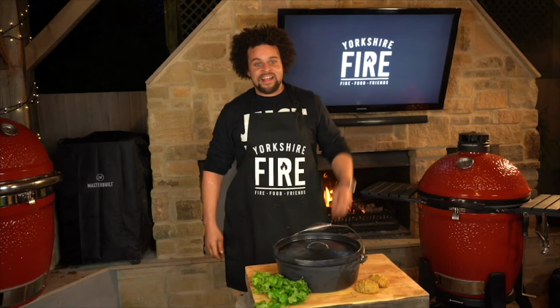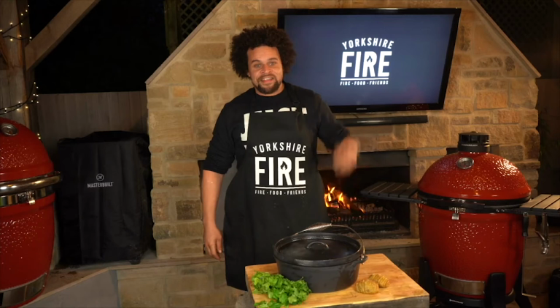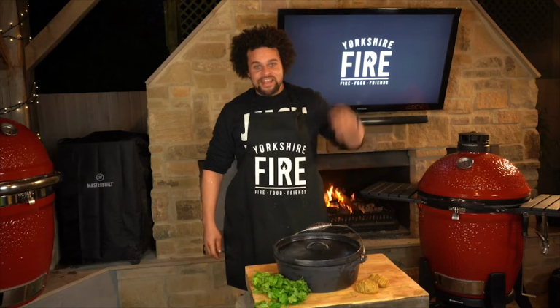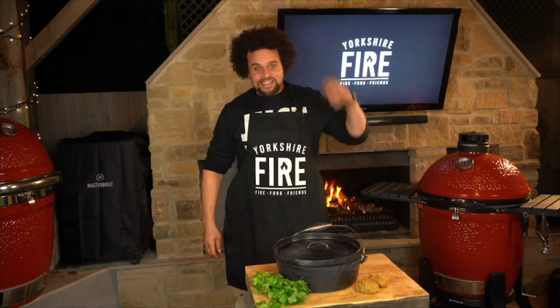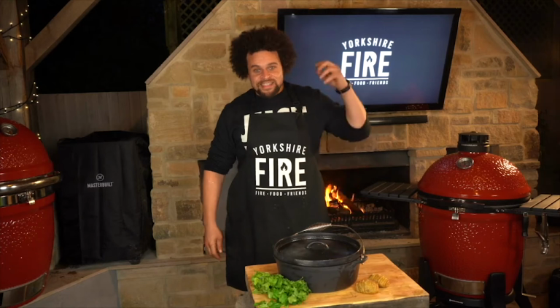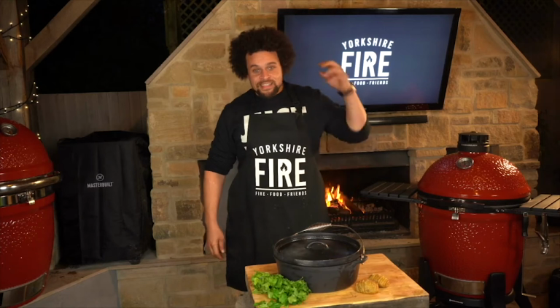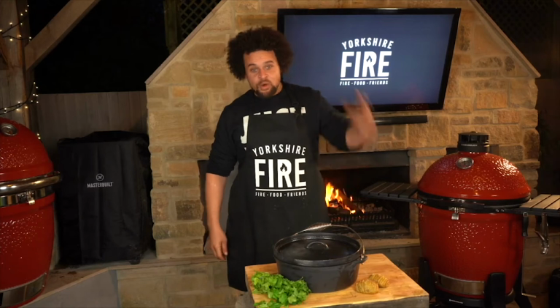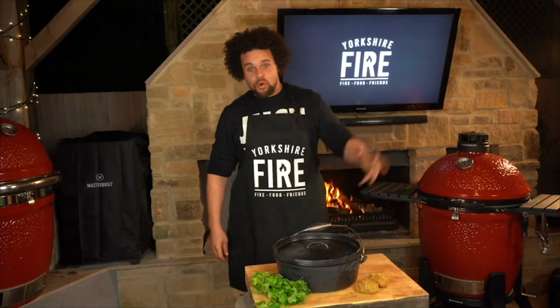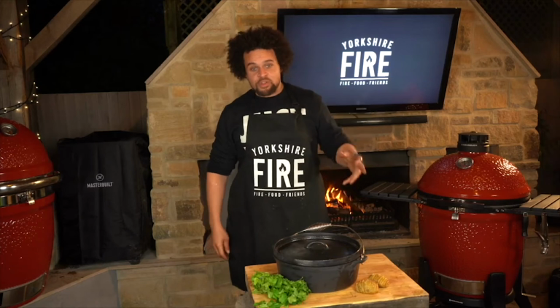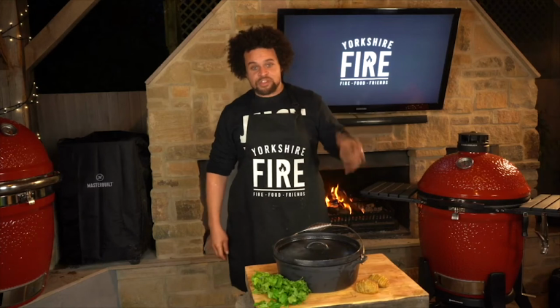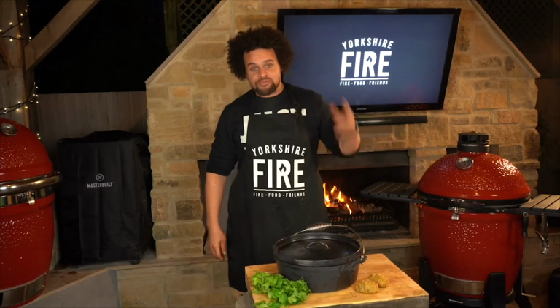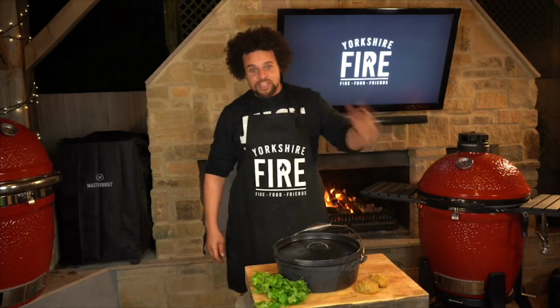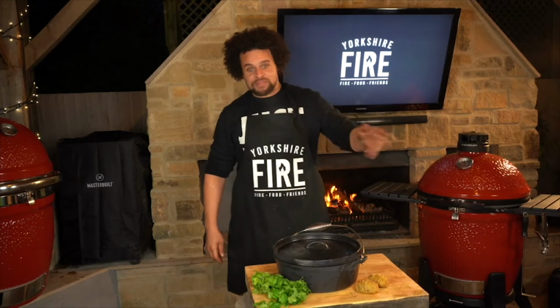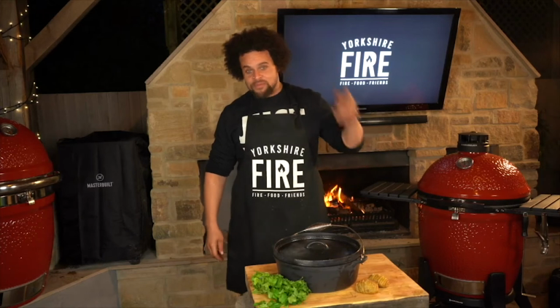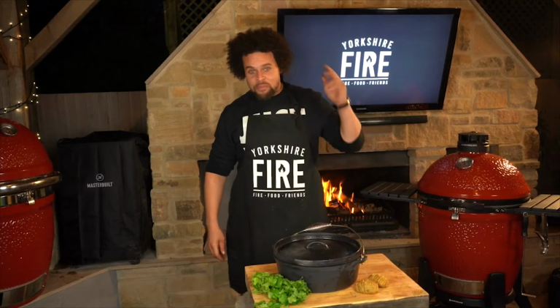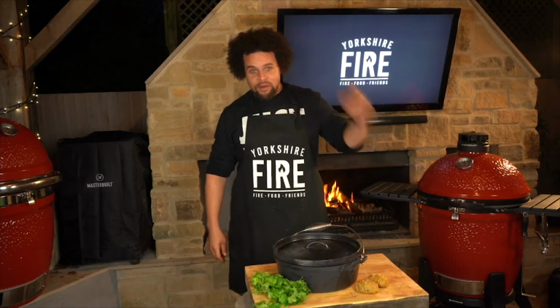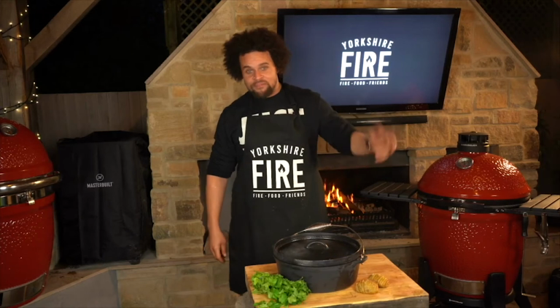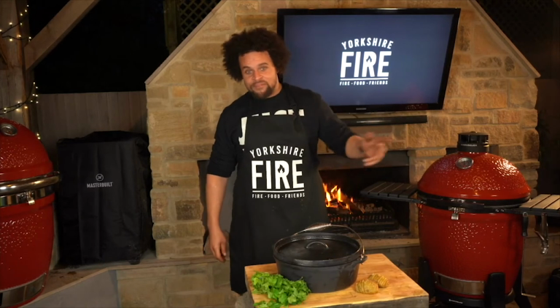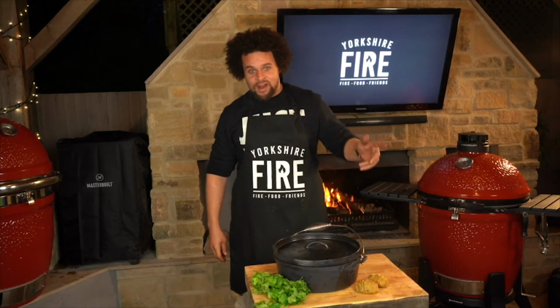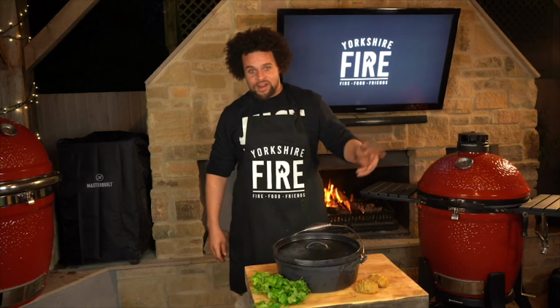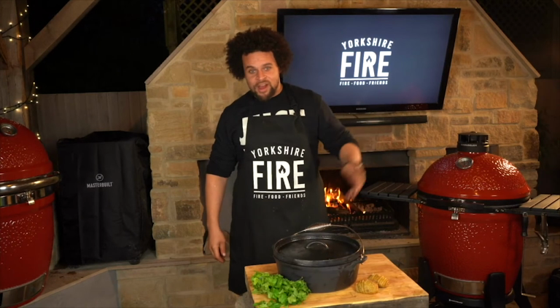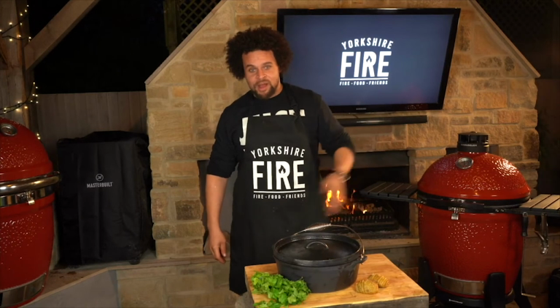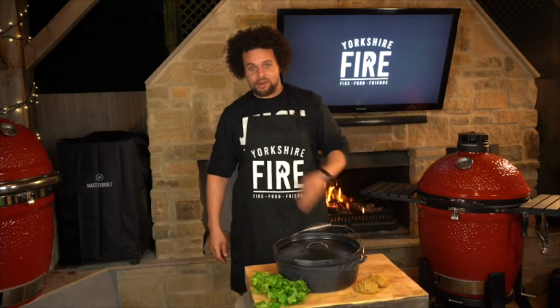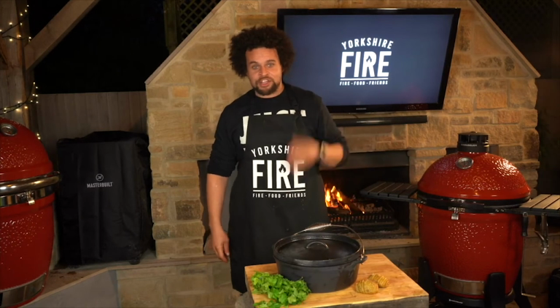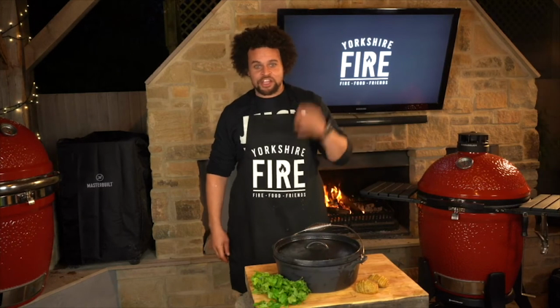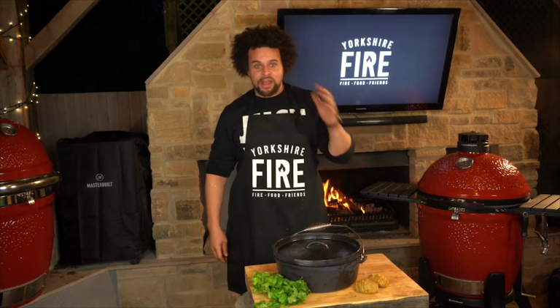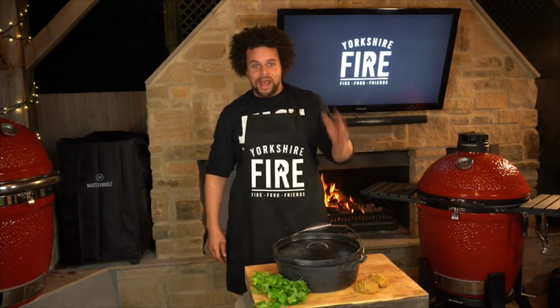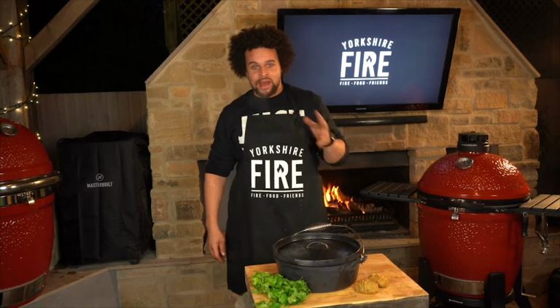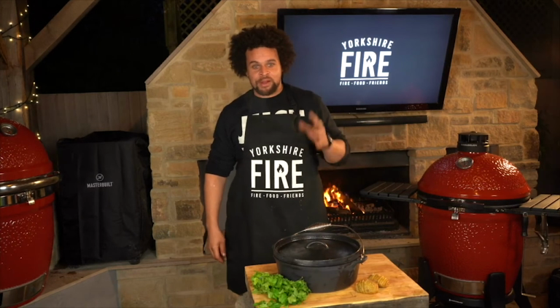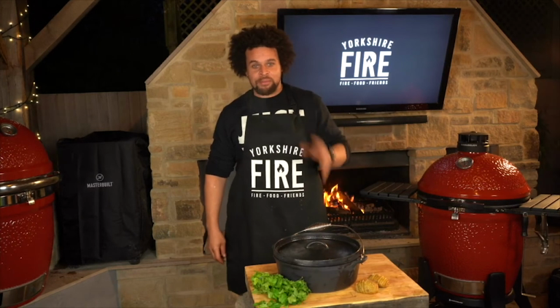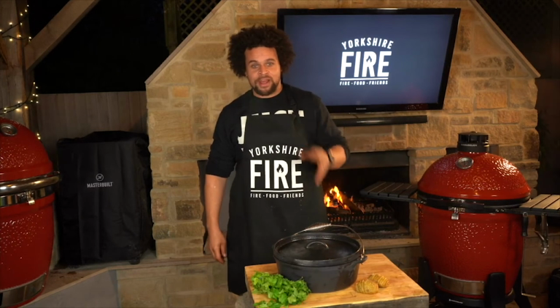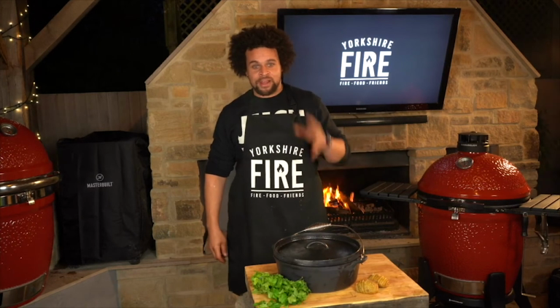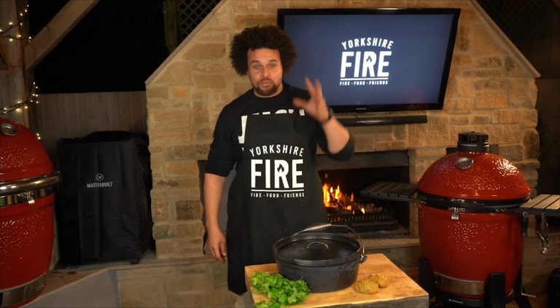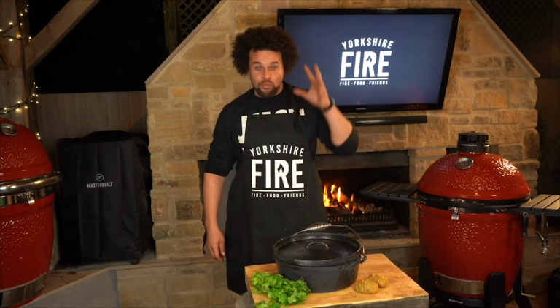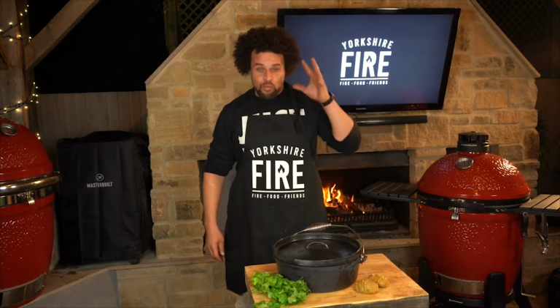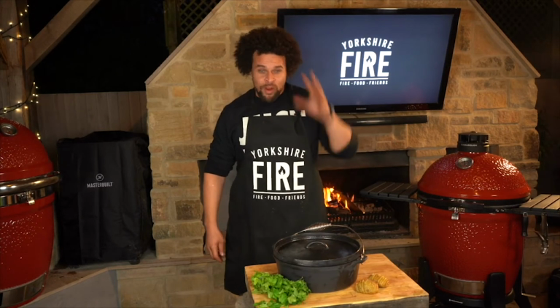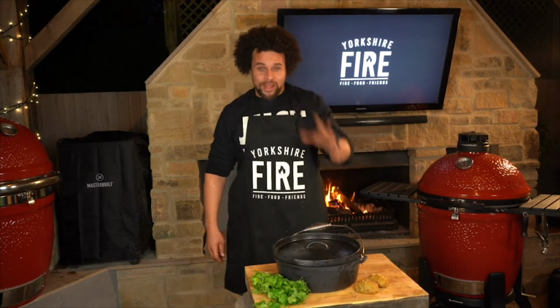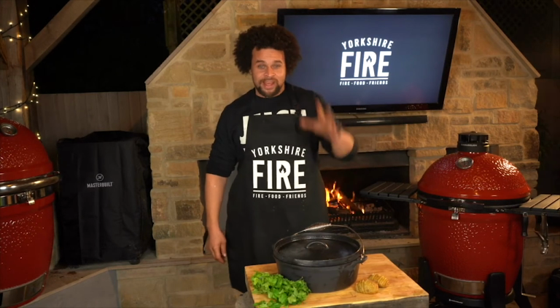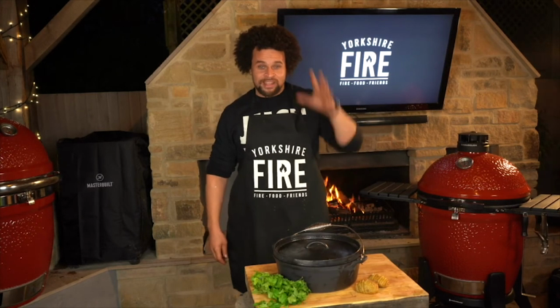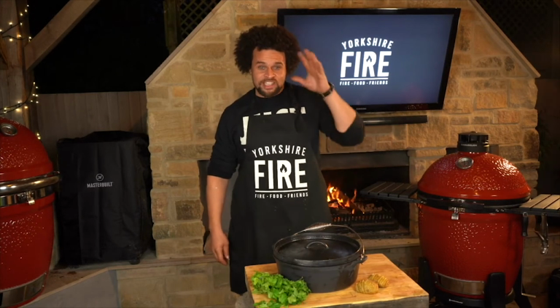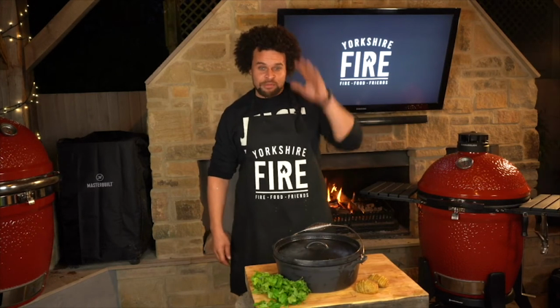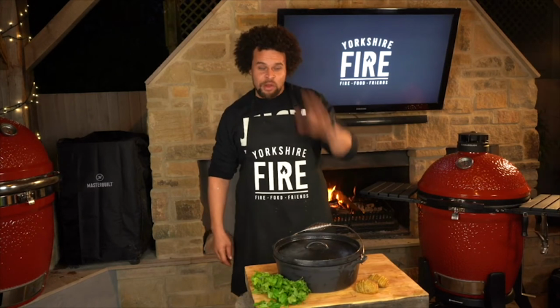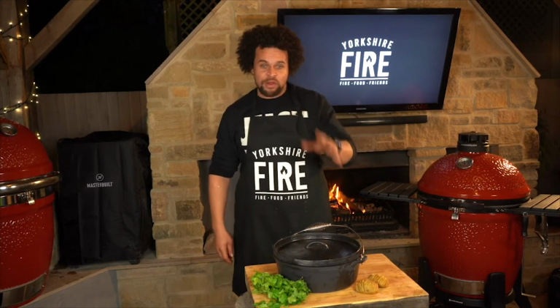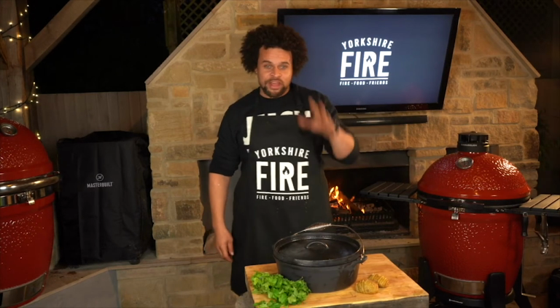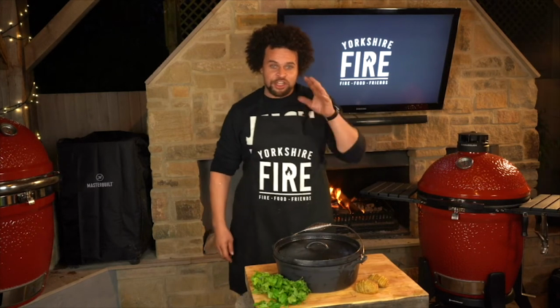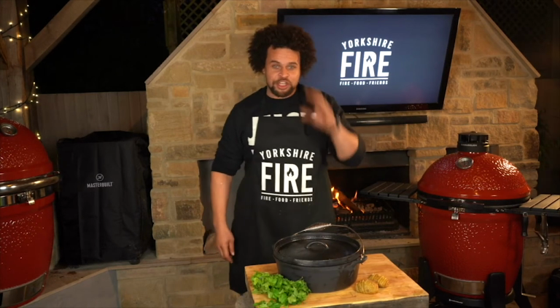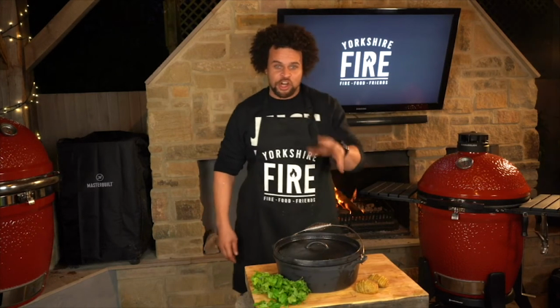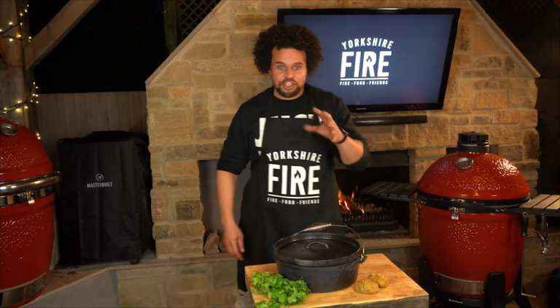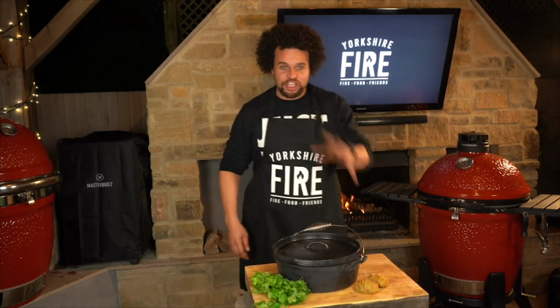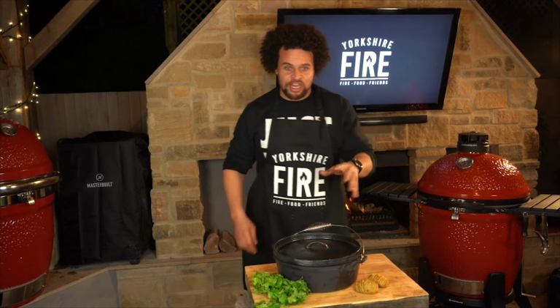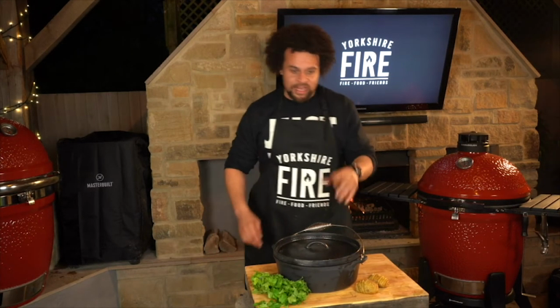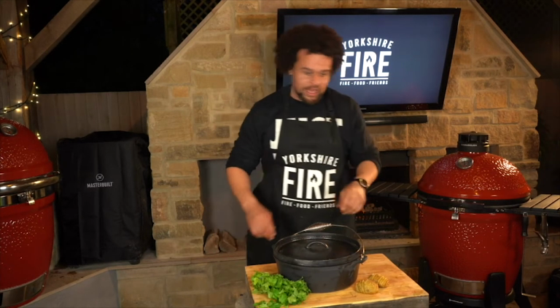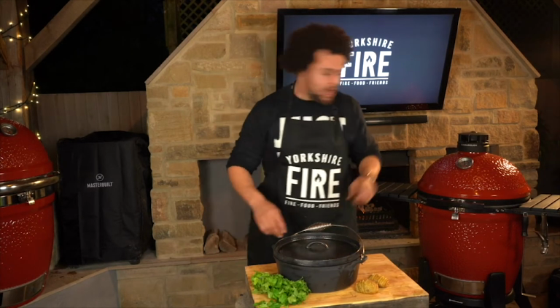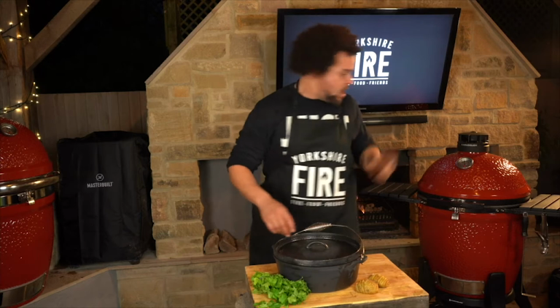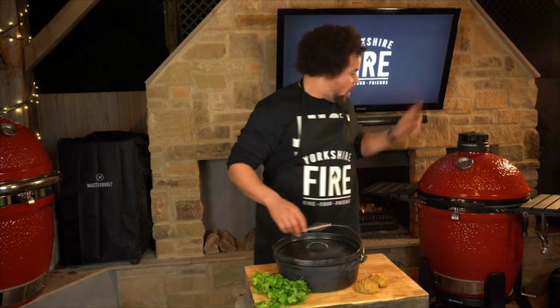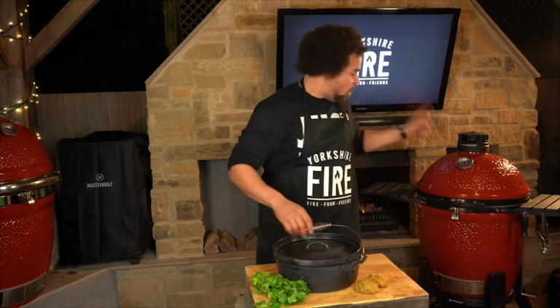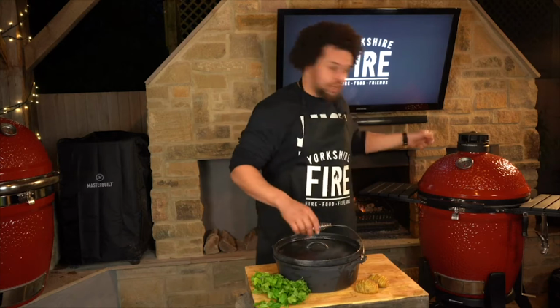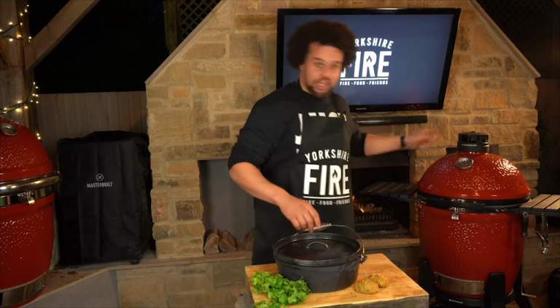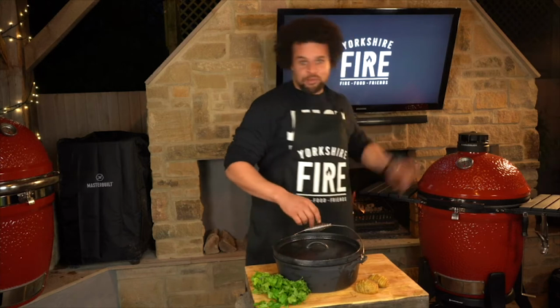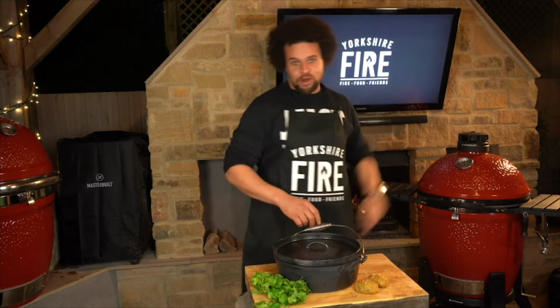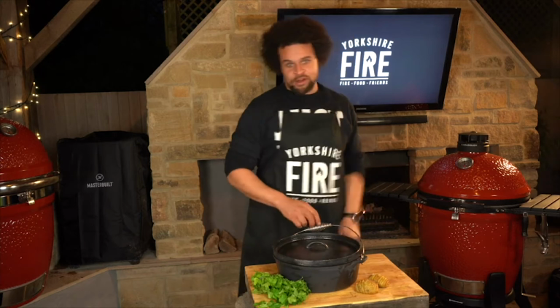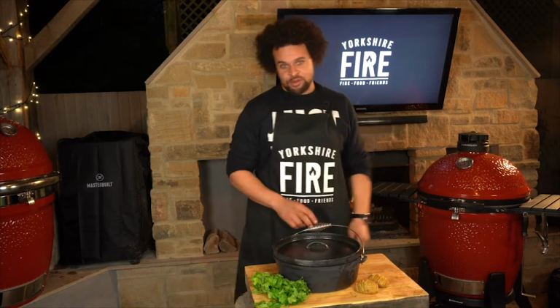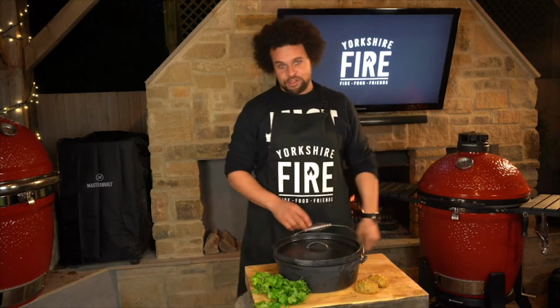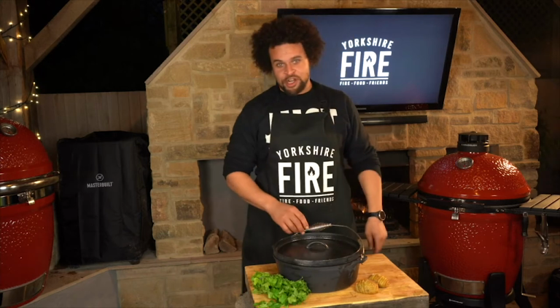This is an awesome recipe for bonfire night. I'm going to show you how to make a wicked smoky chuck chili on your Kamado Joe.